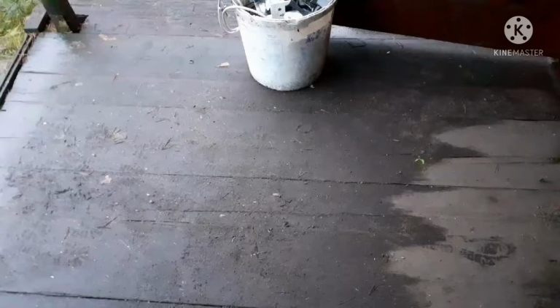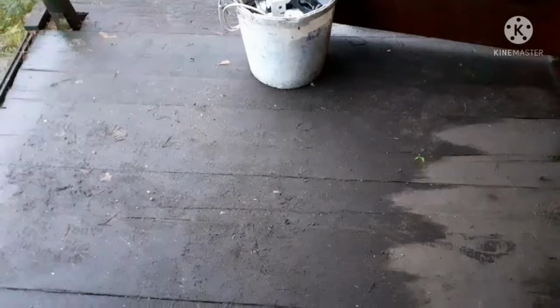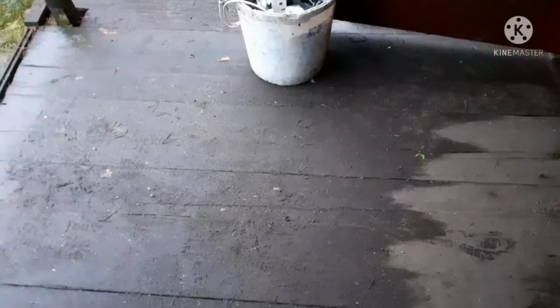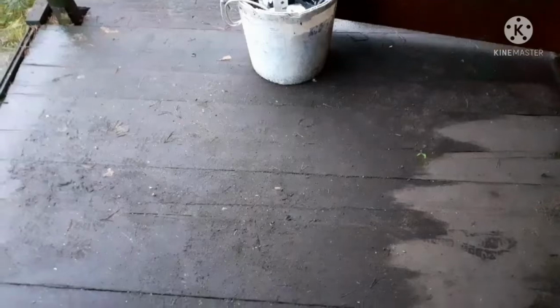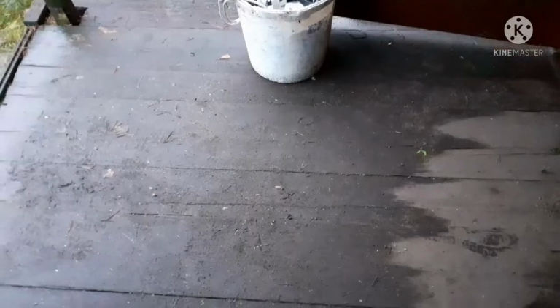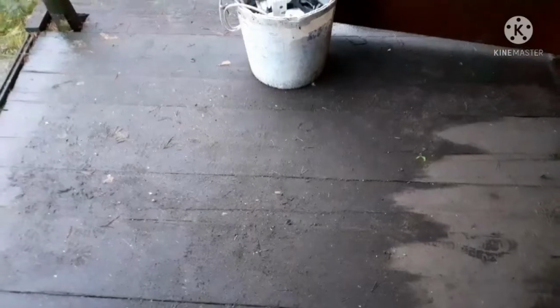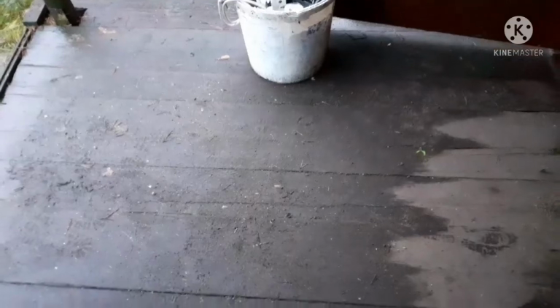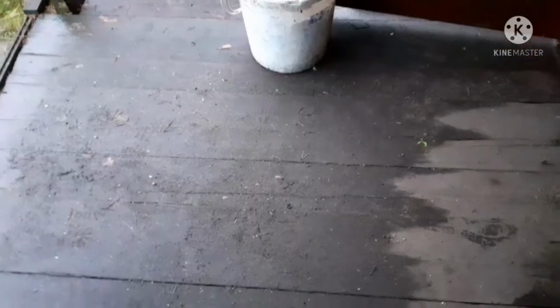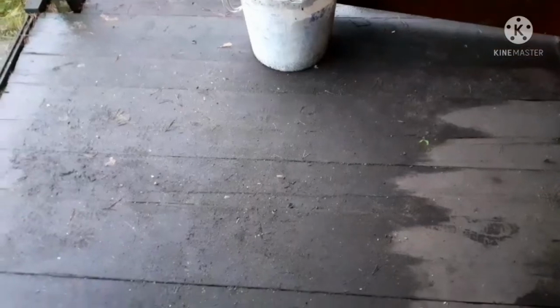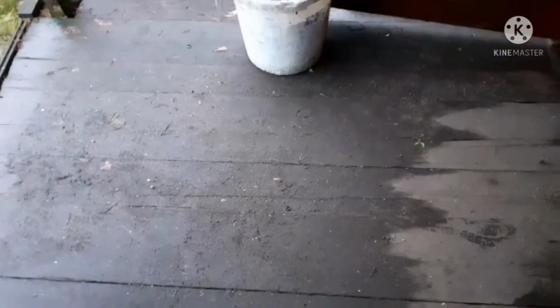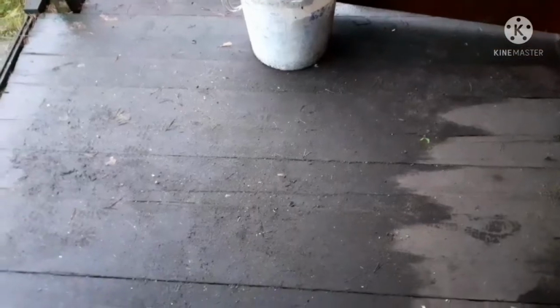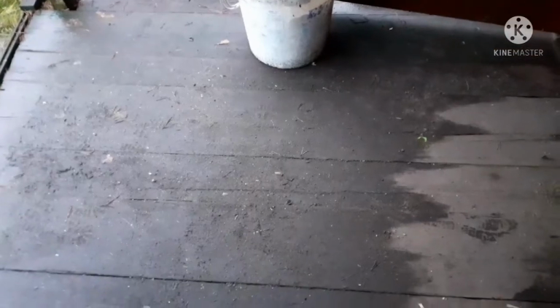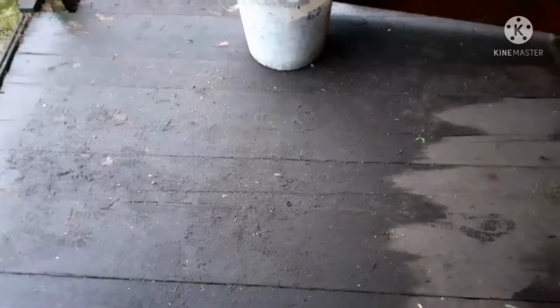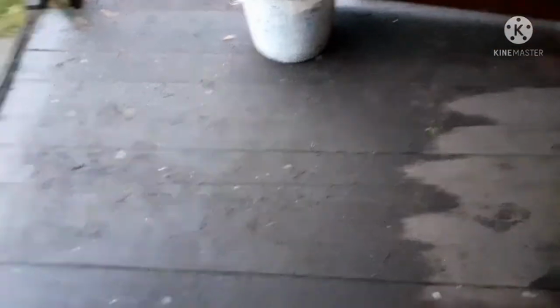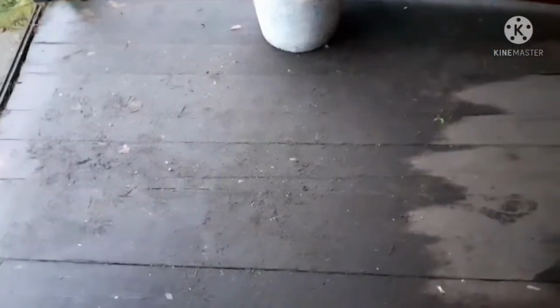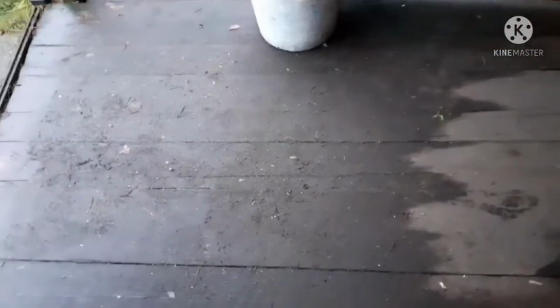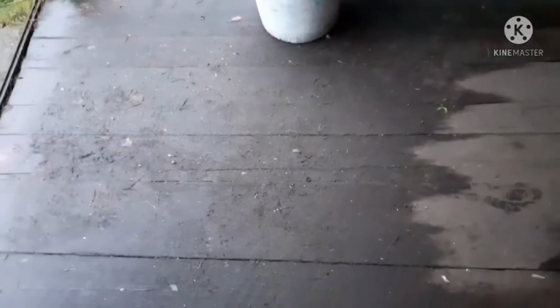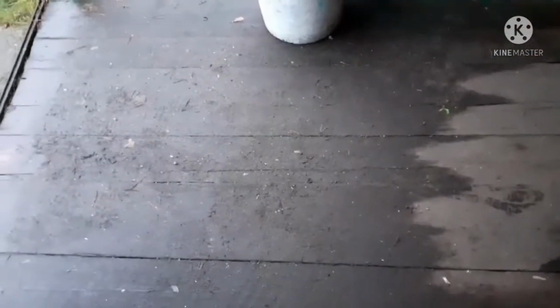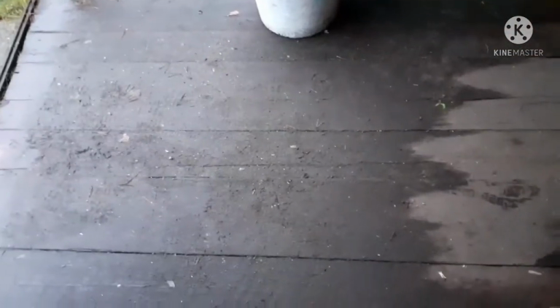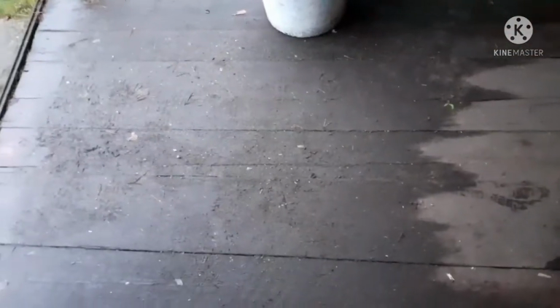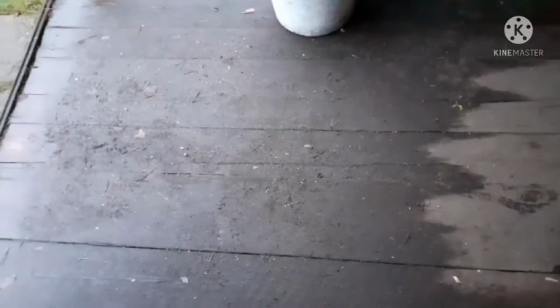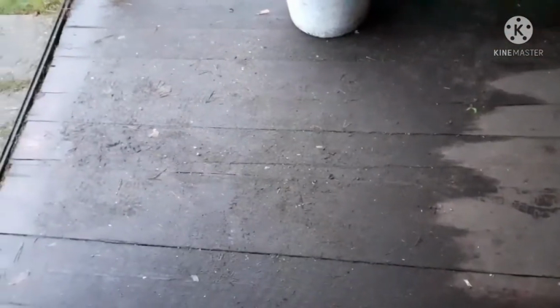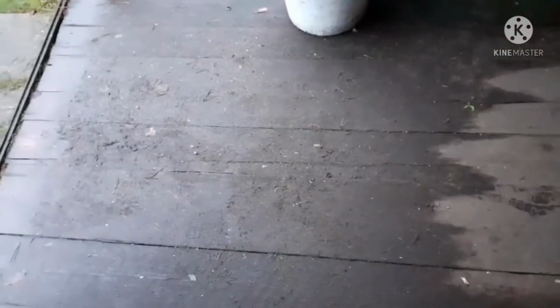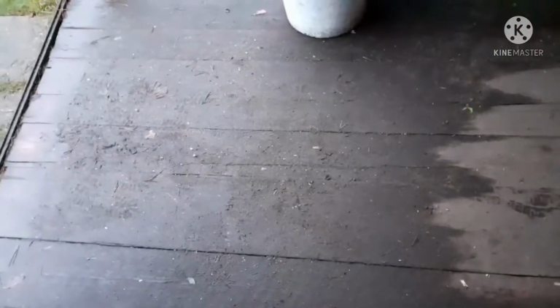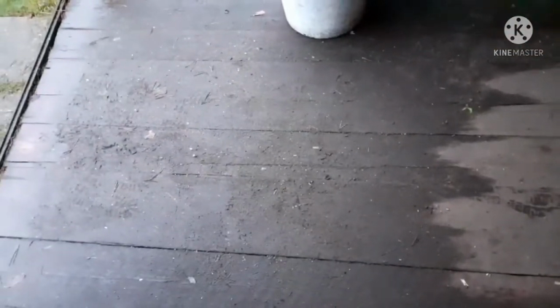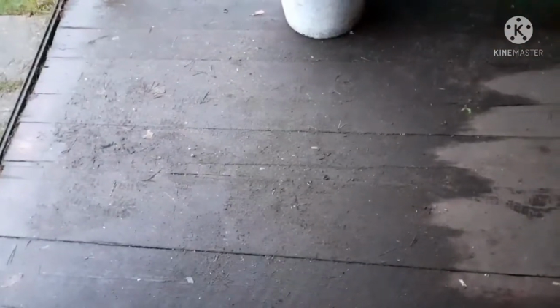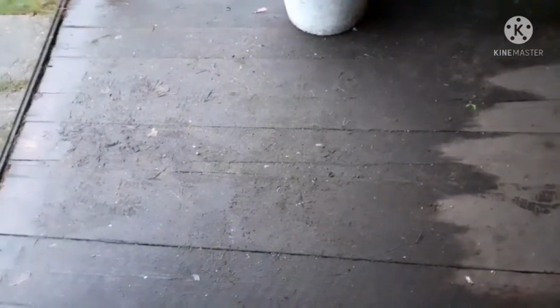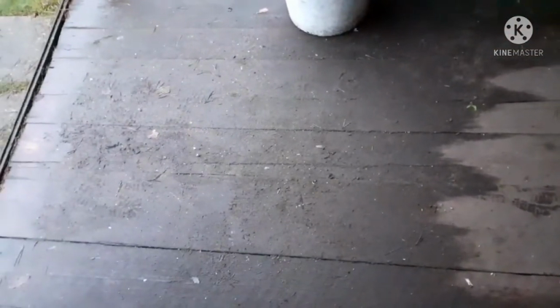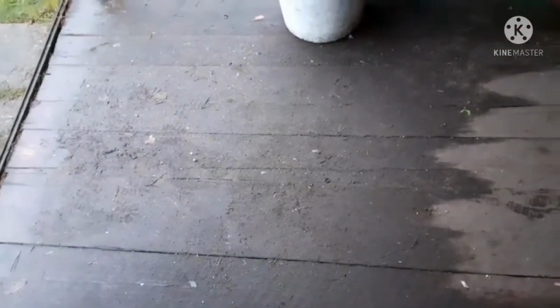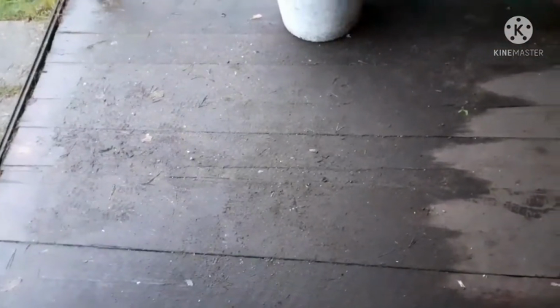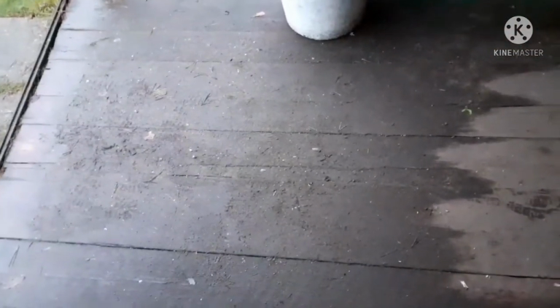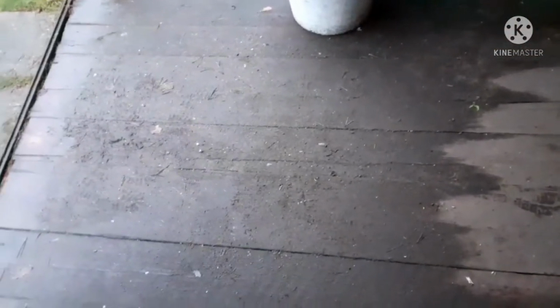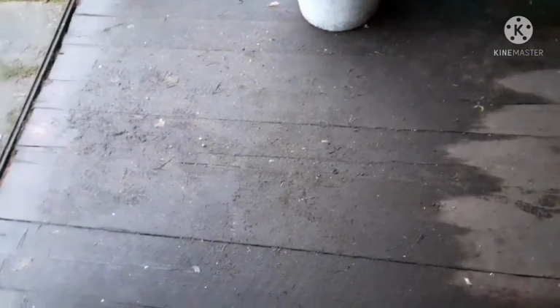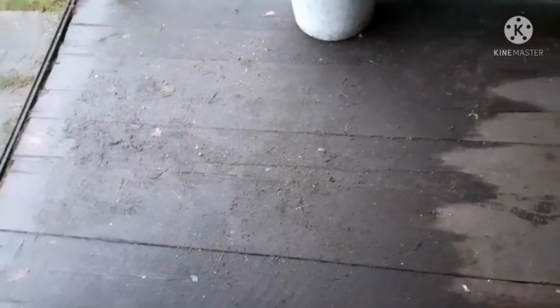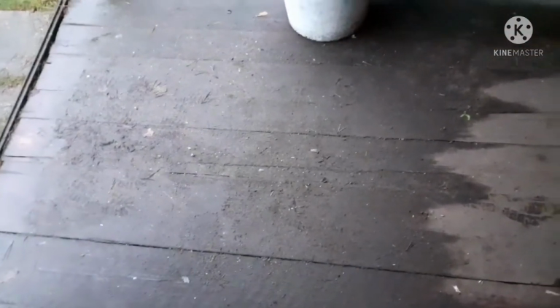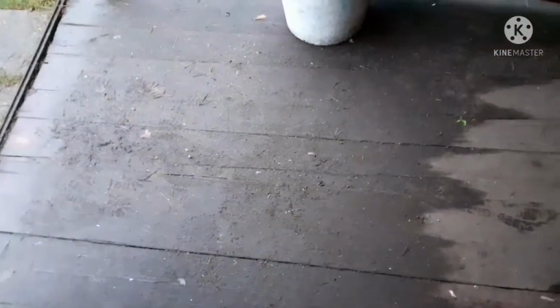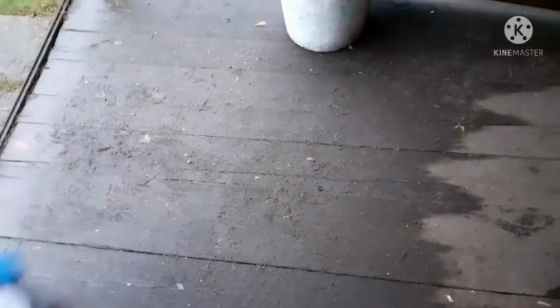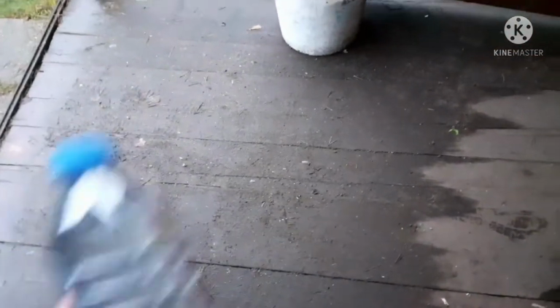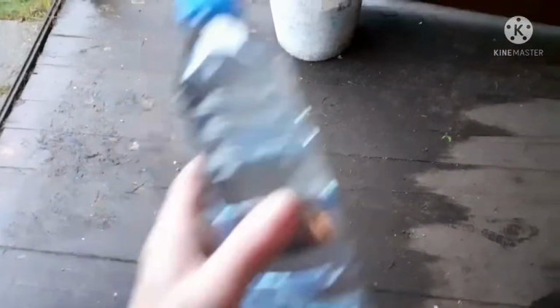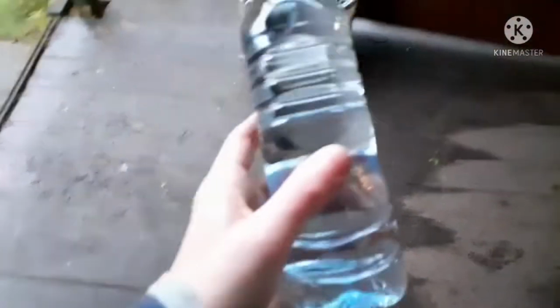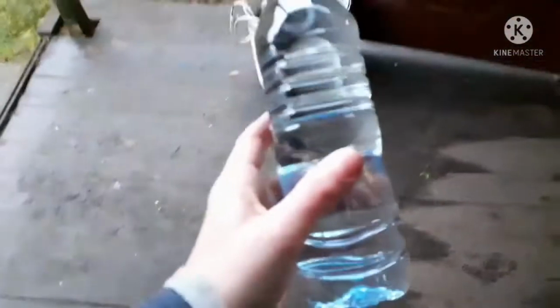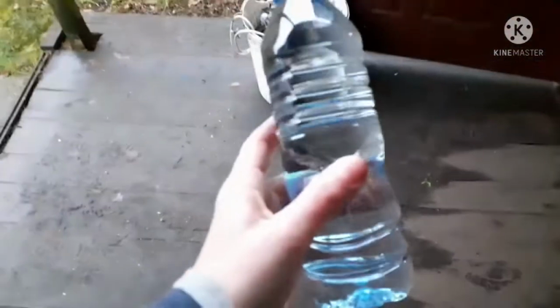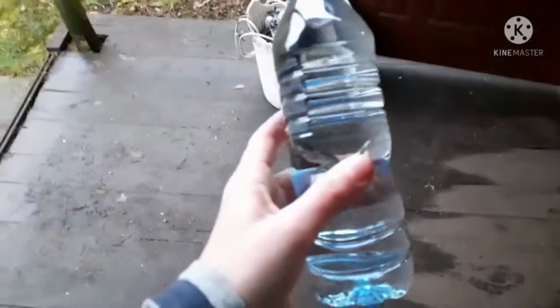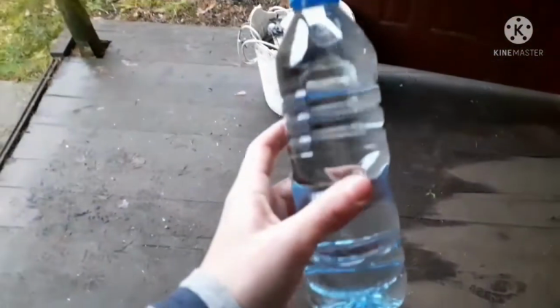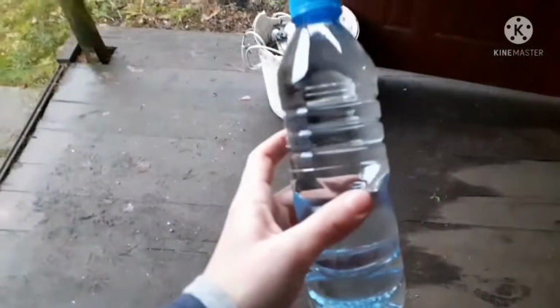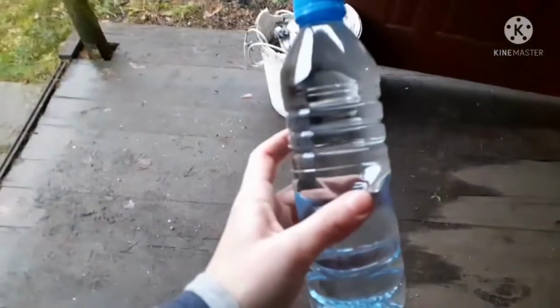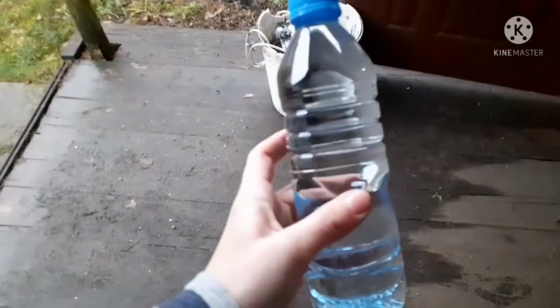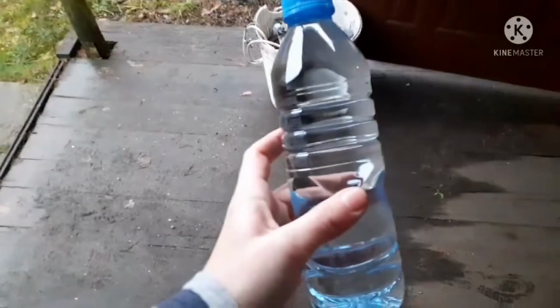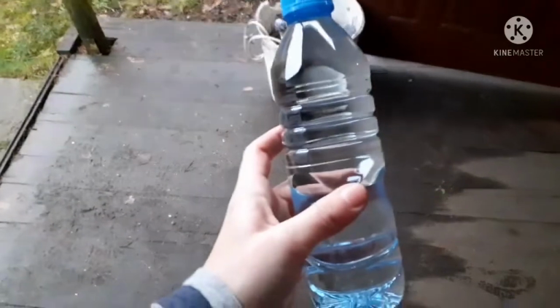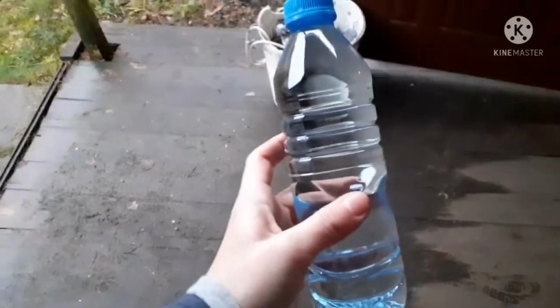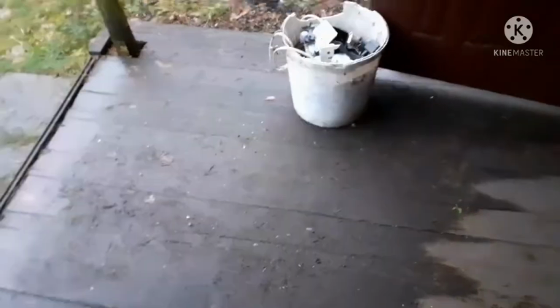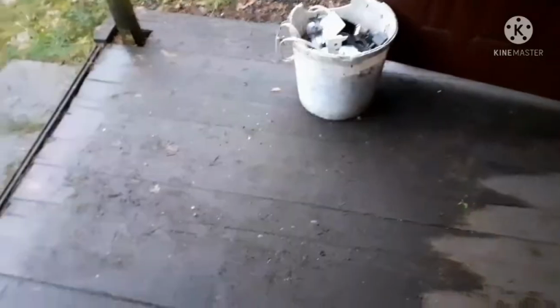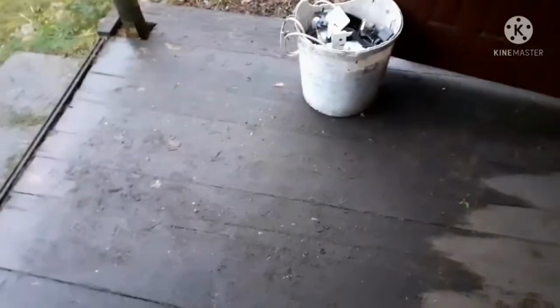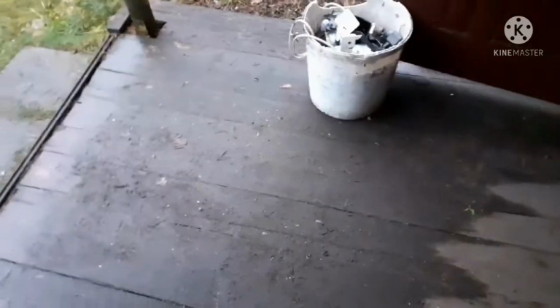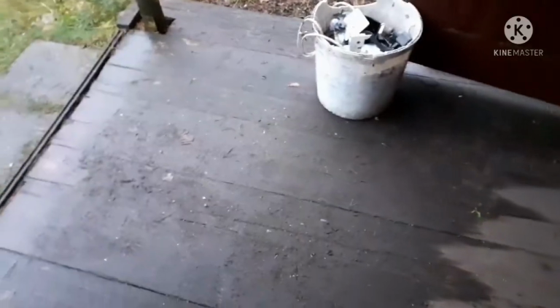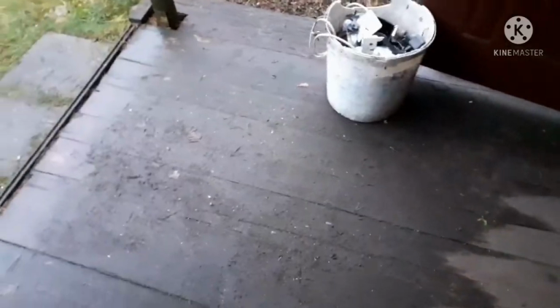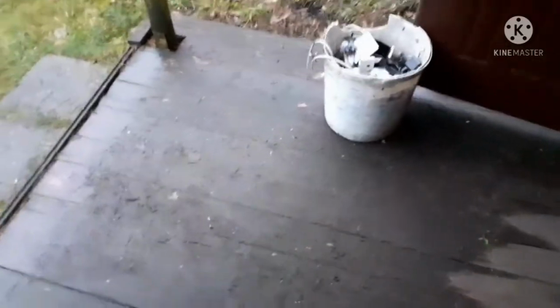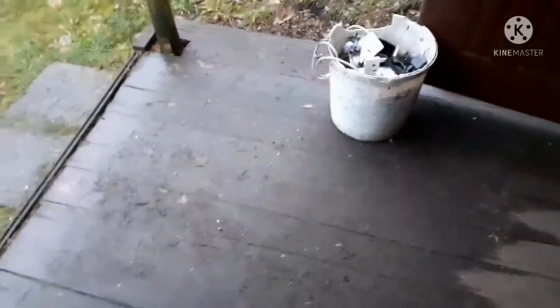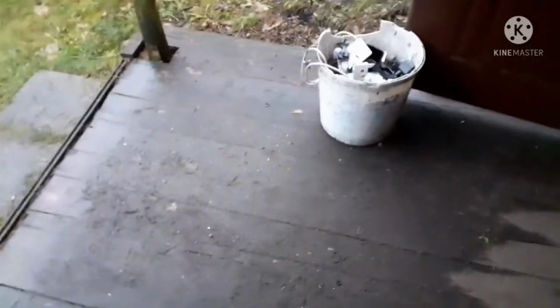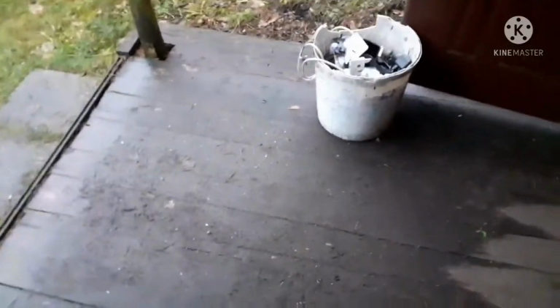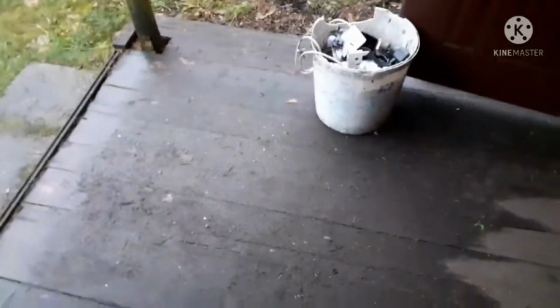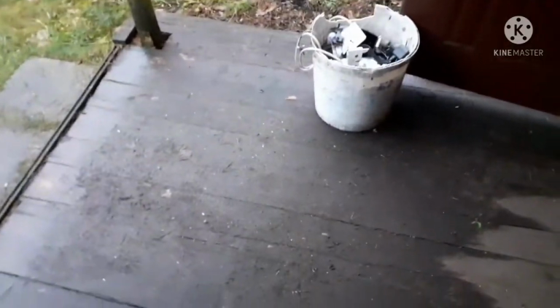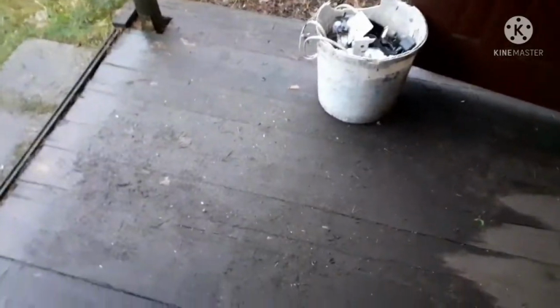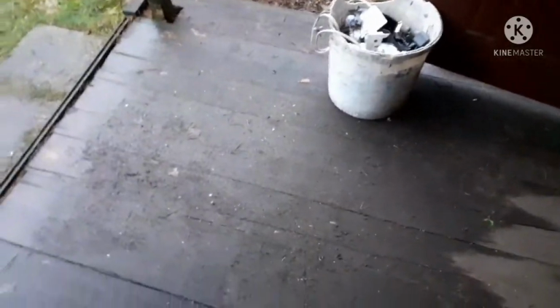Hey guys, welcome to 50 even more ways to break a water bottle. Anyway, let's start!